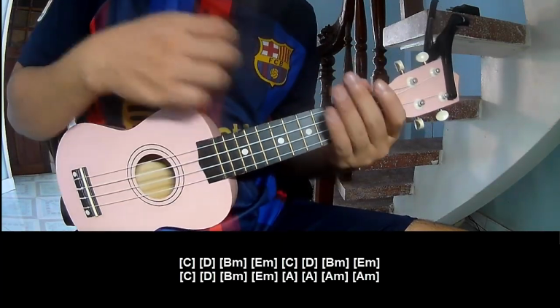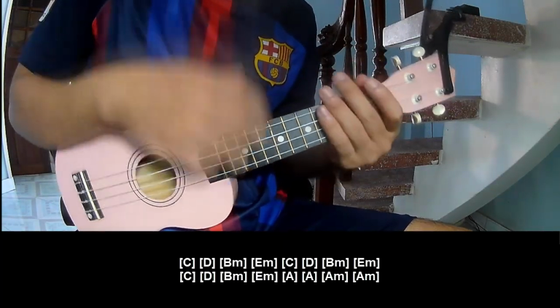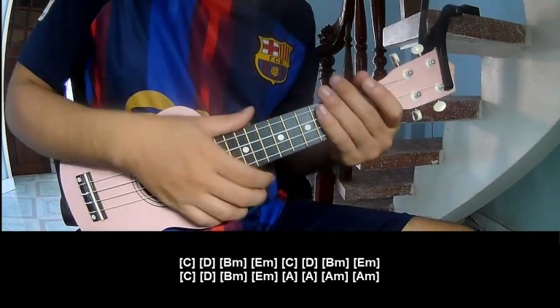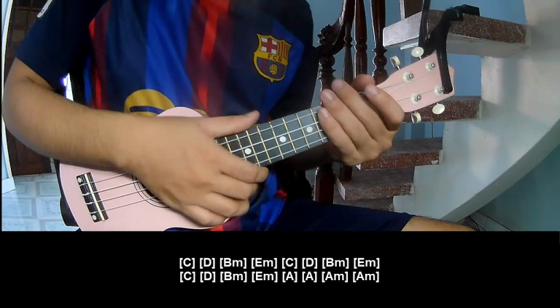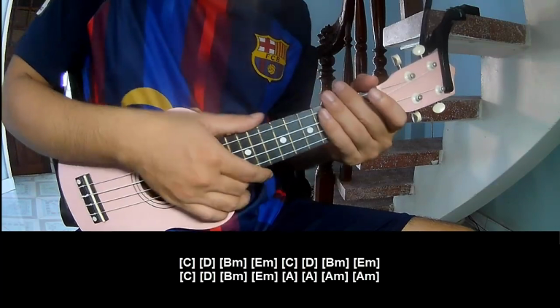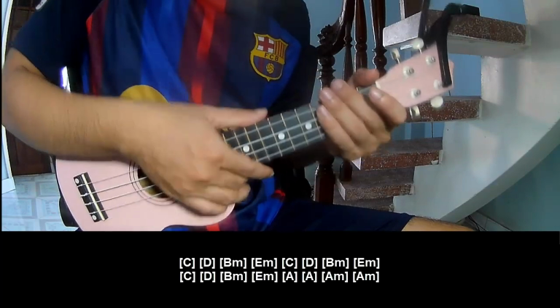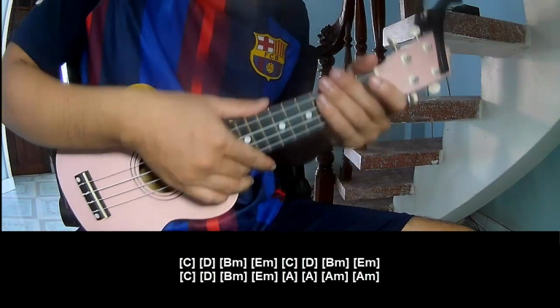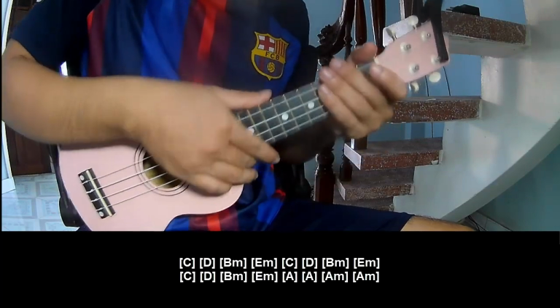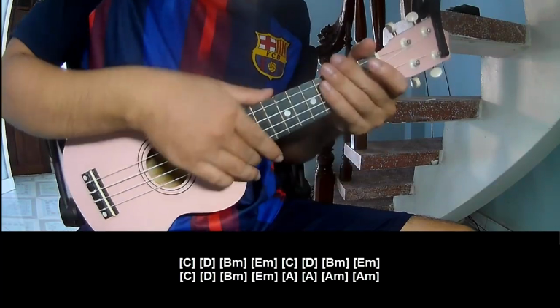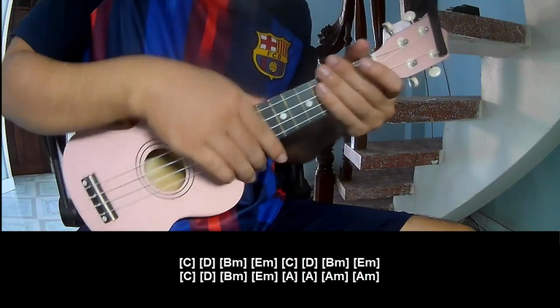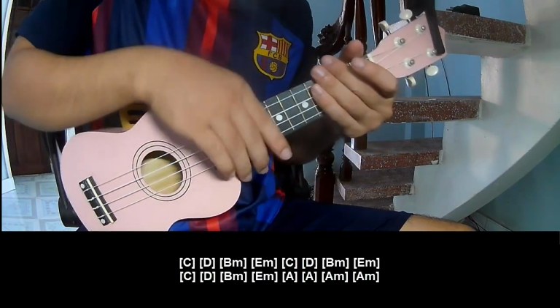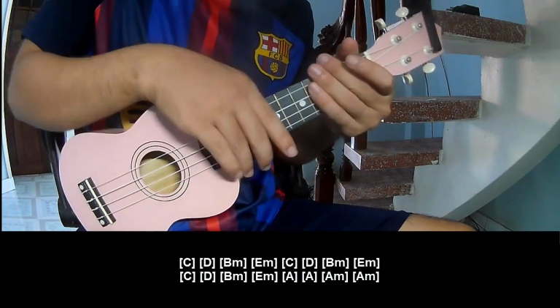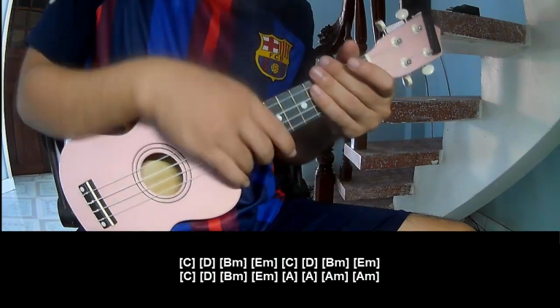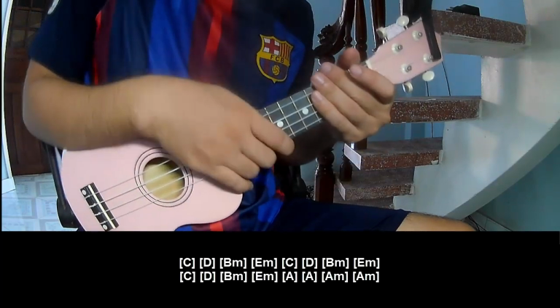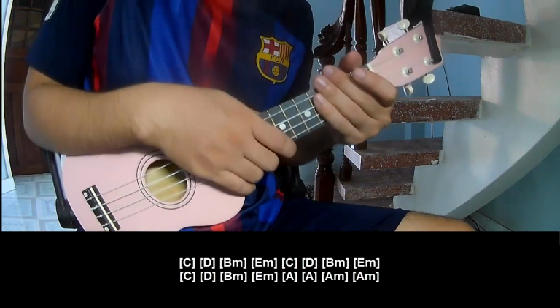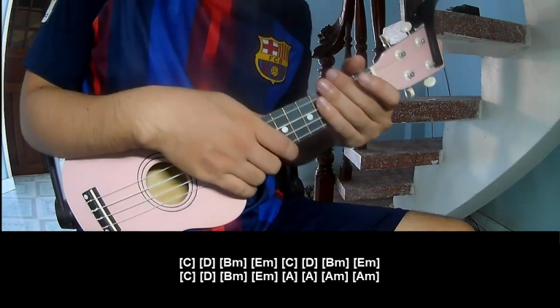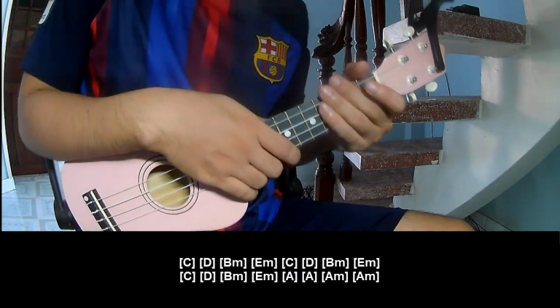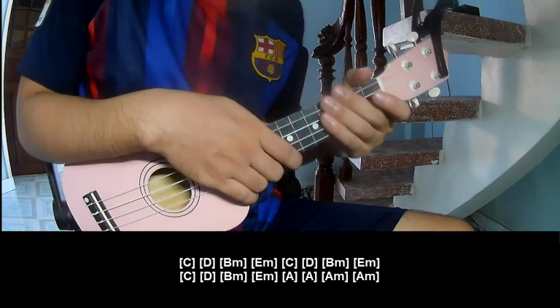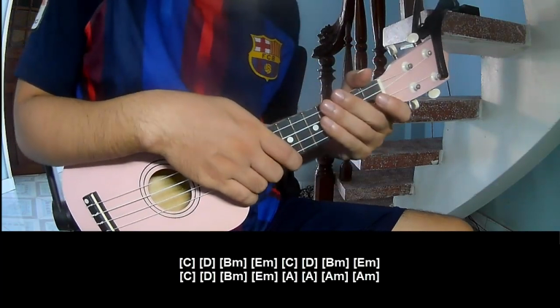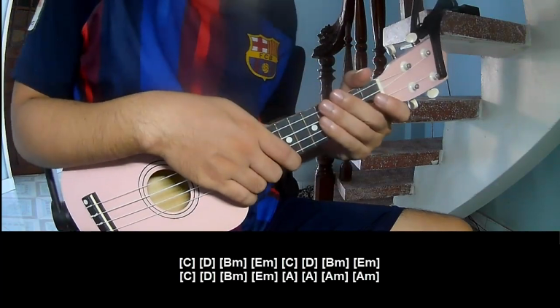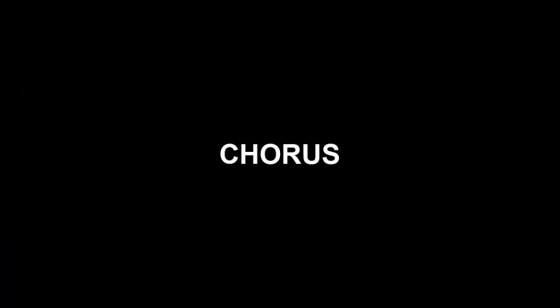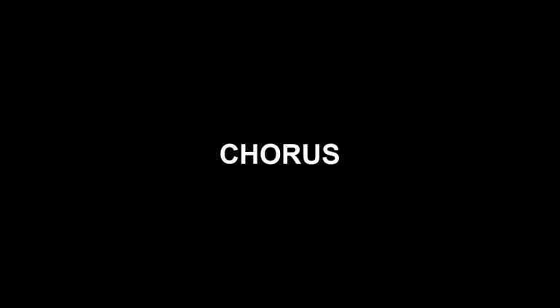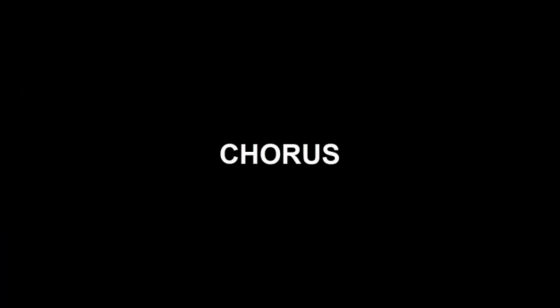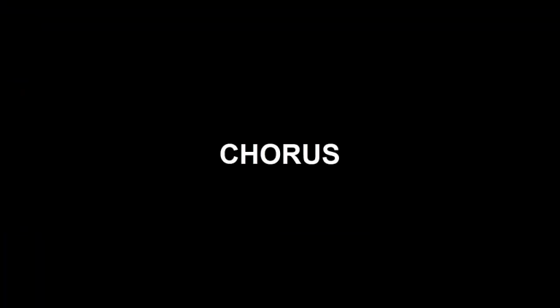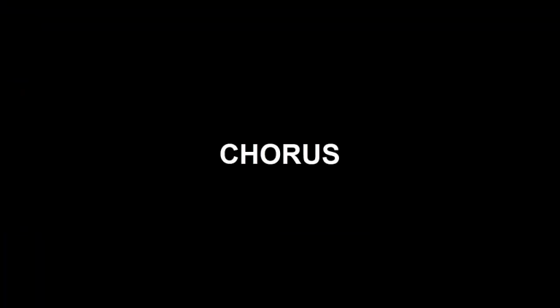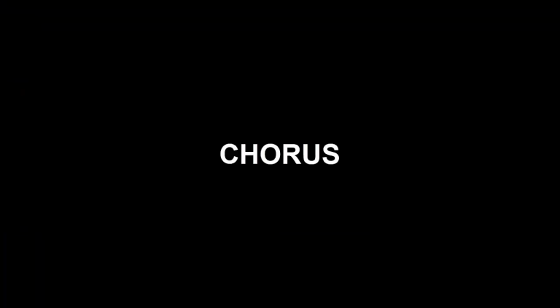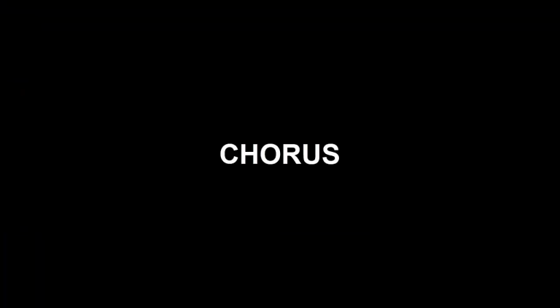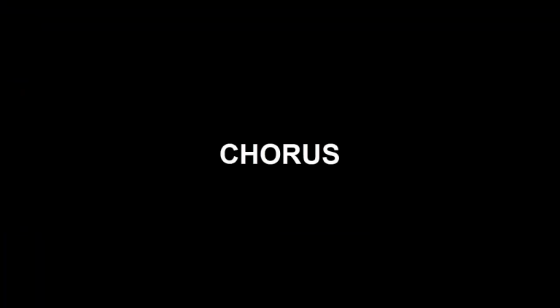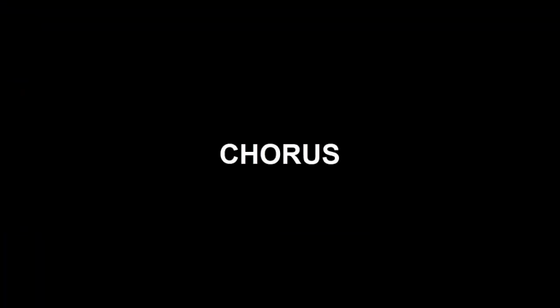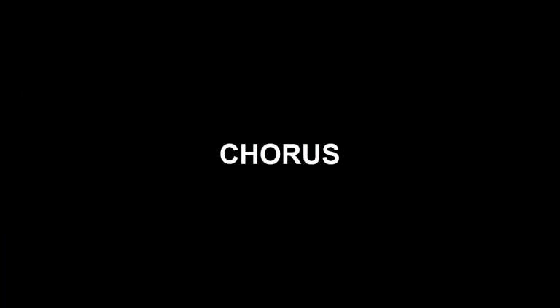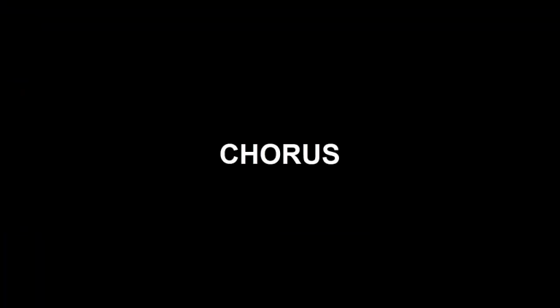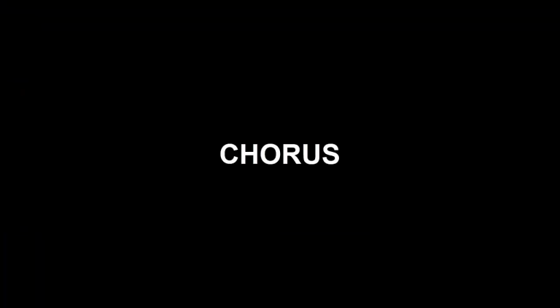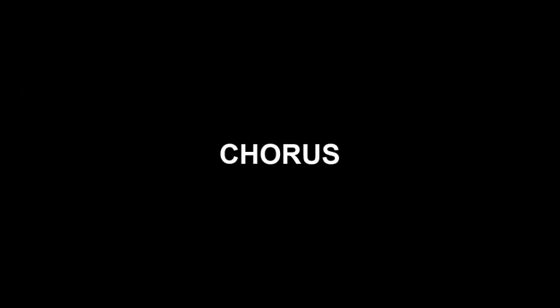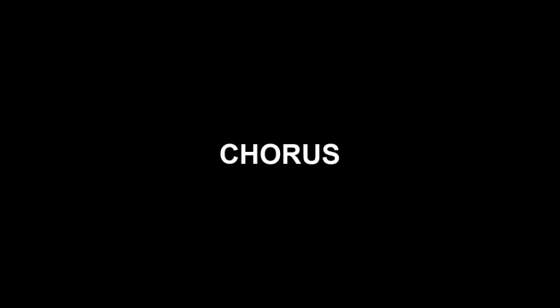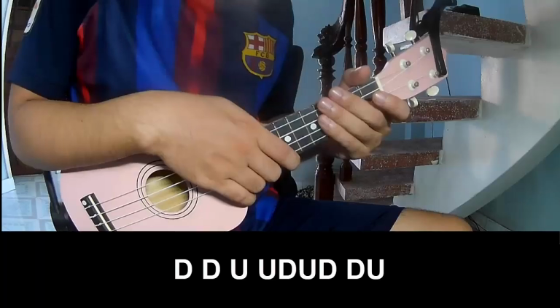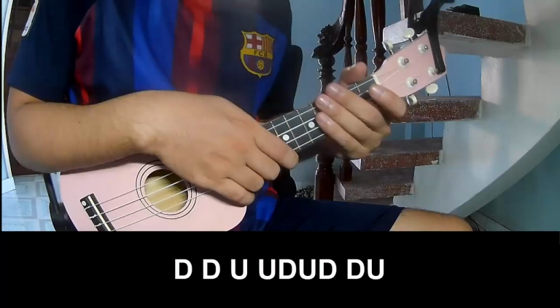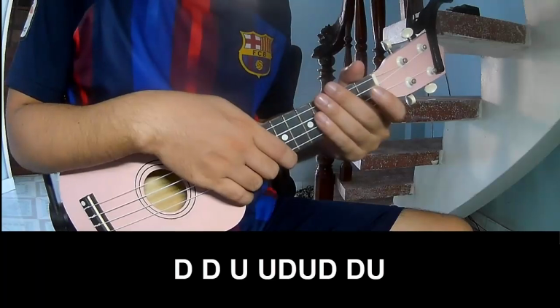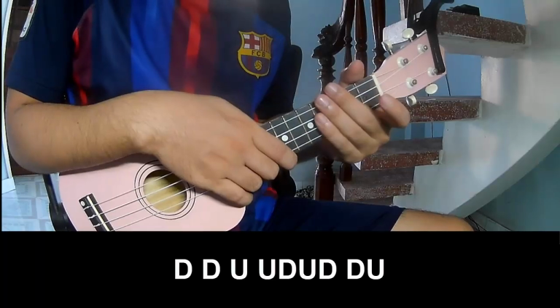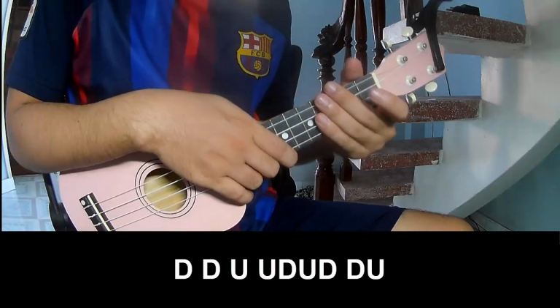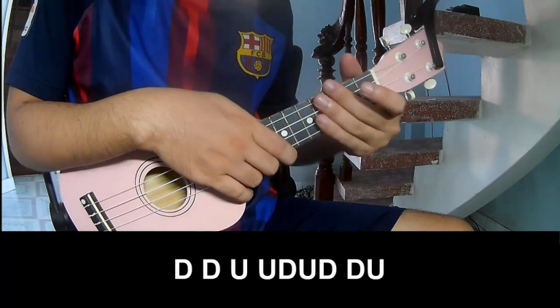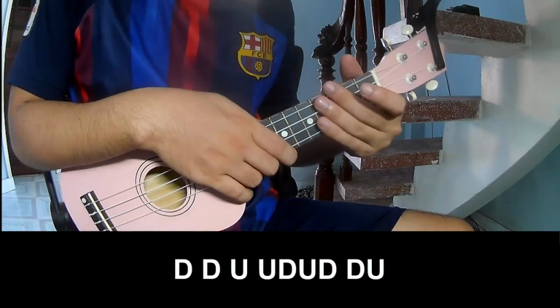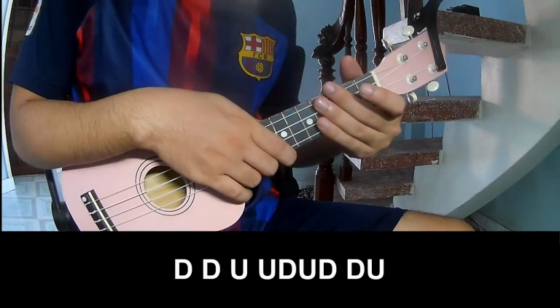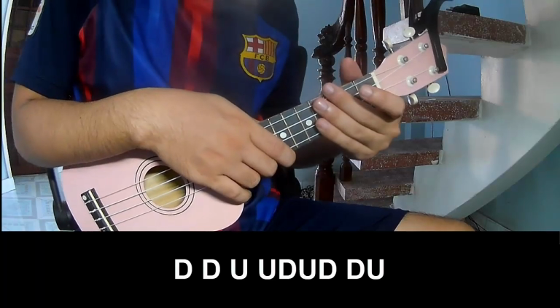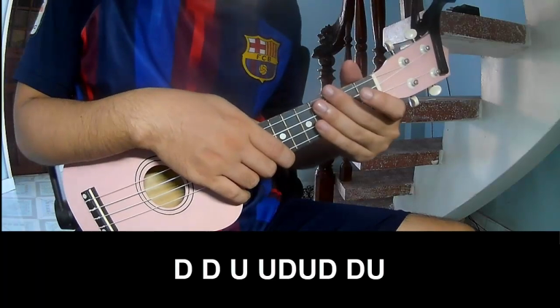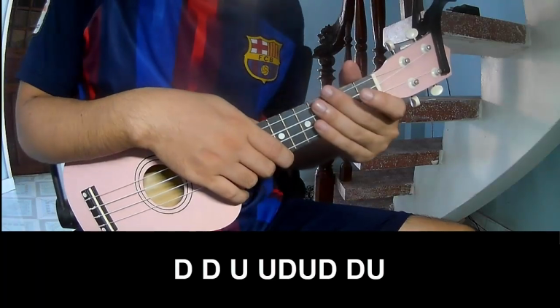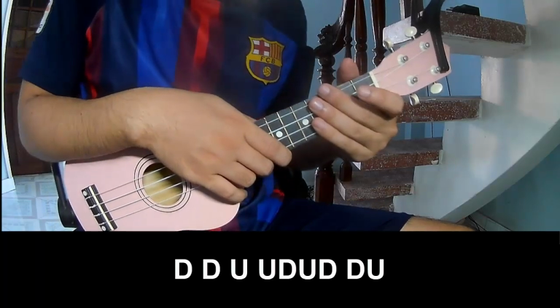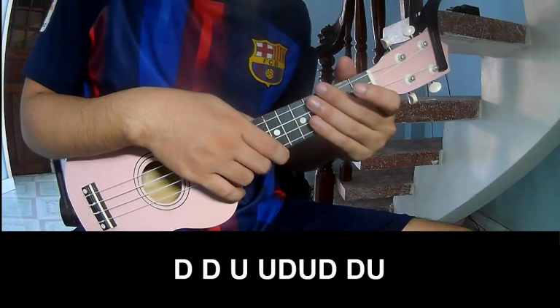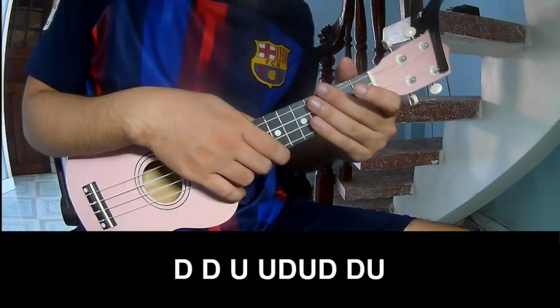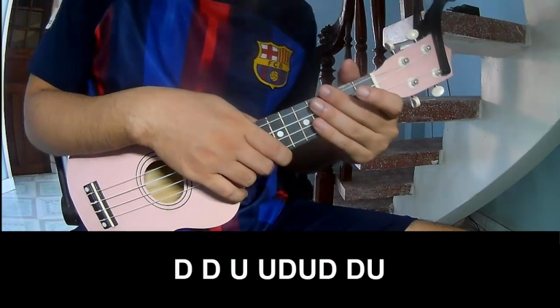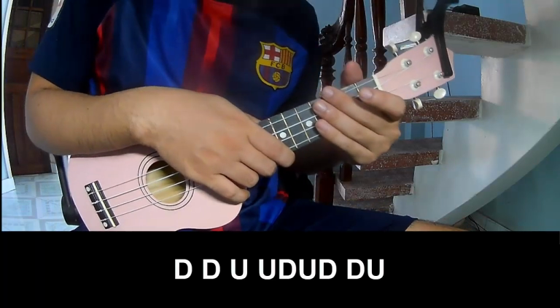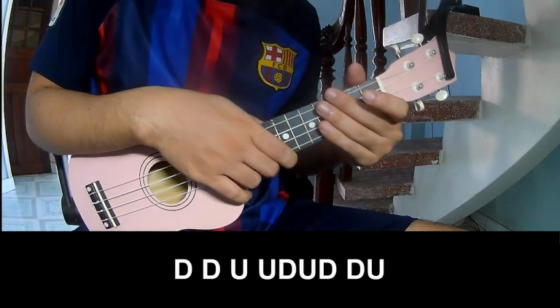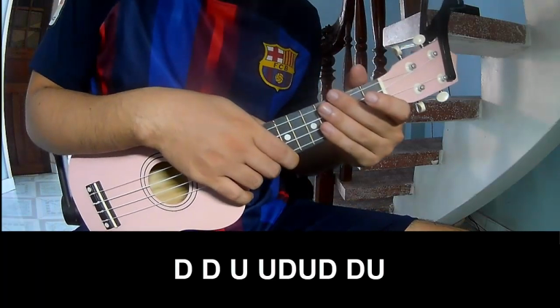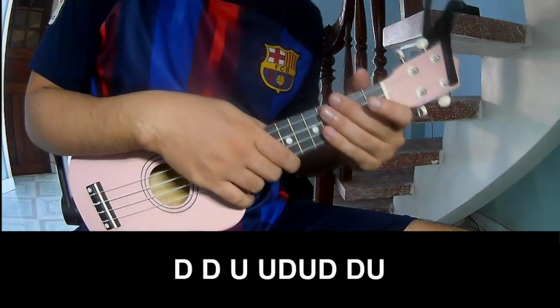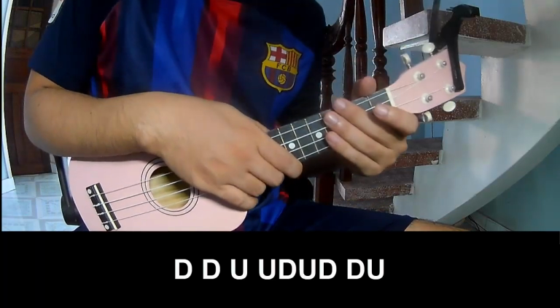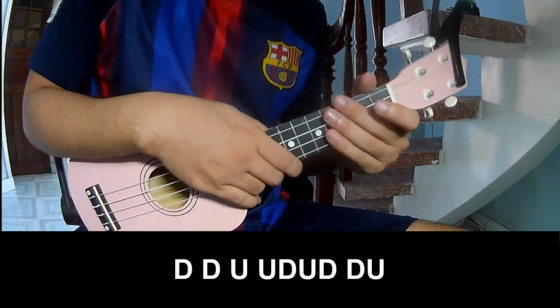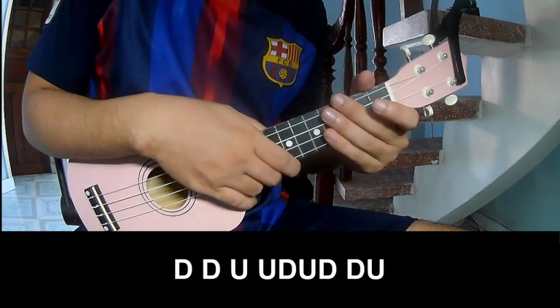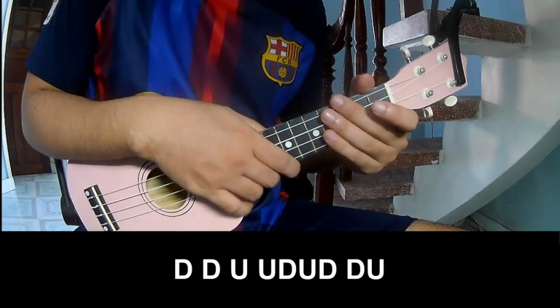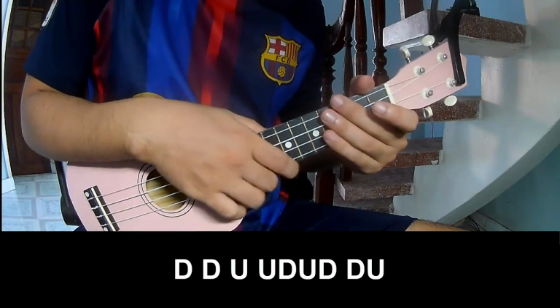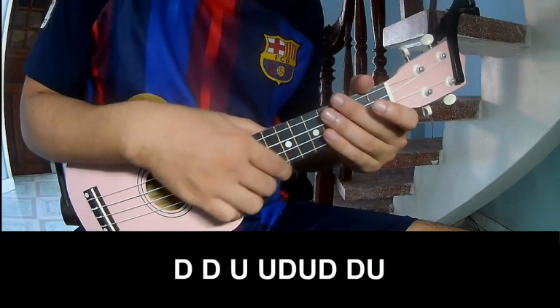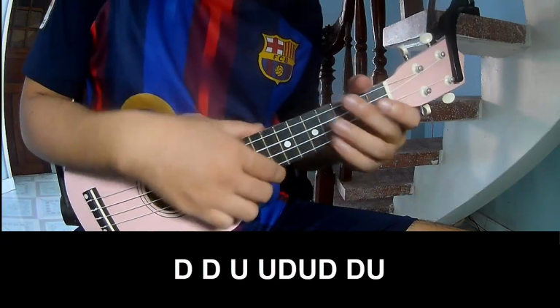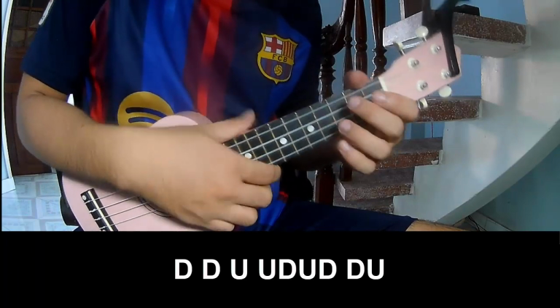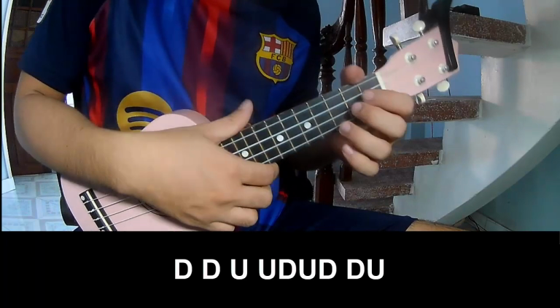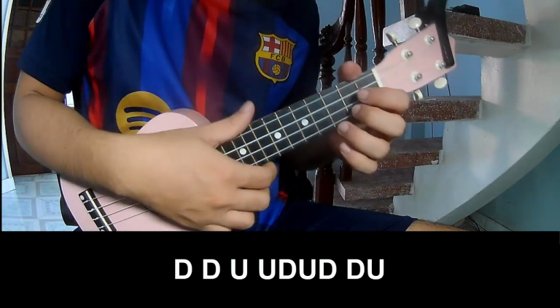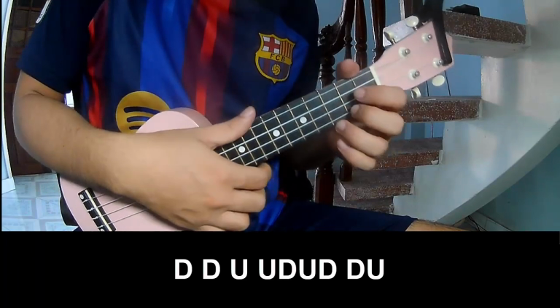And to hit this strumming is now working for tracks. To the chorus and post-chorus to play.